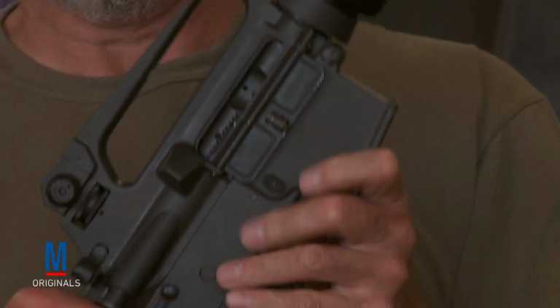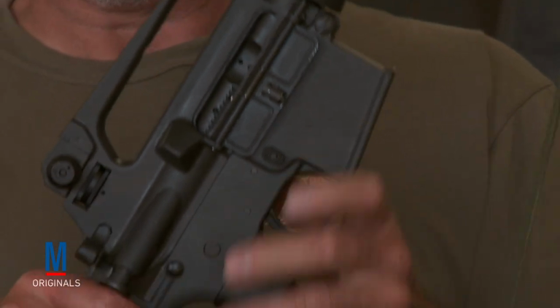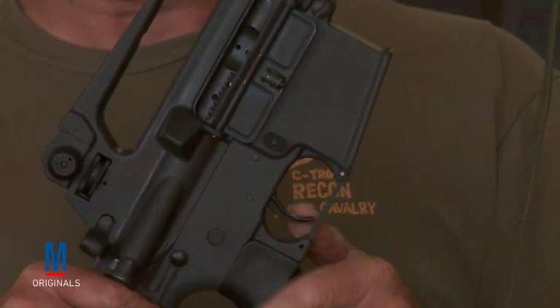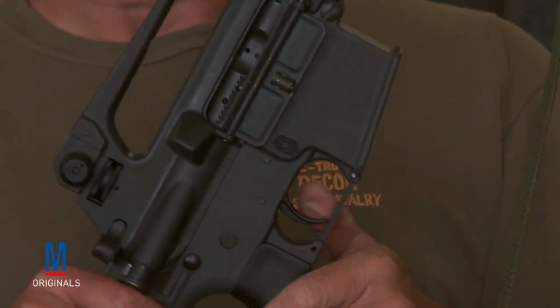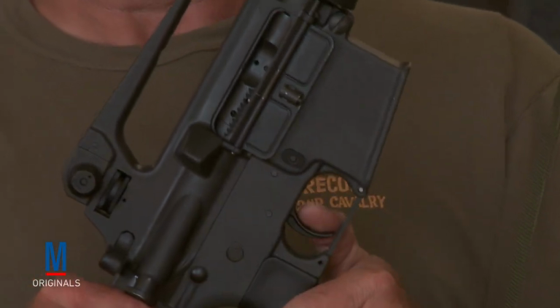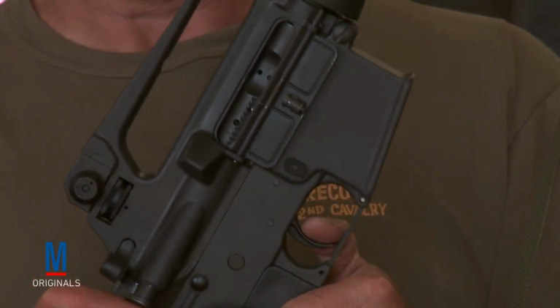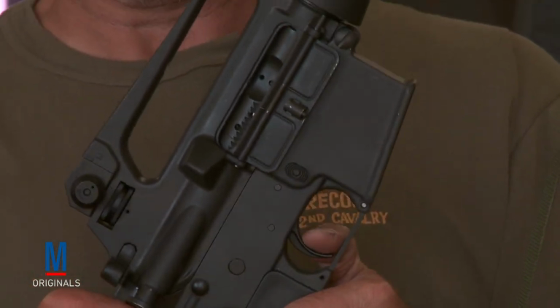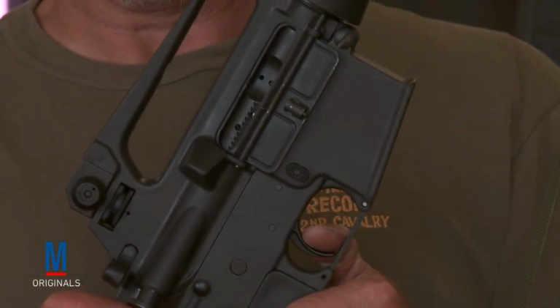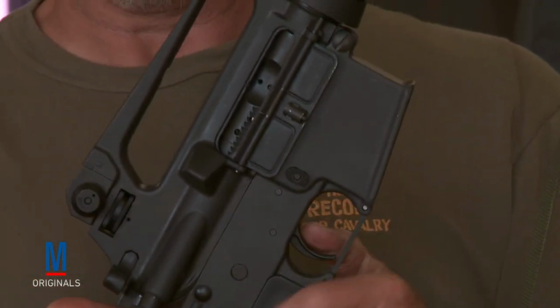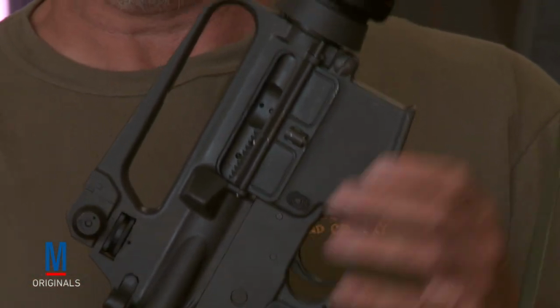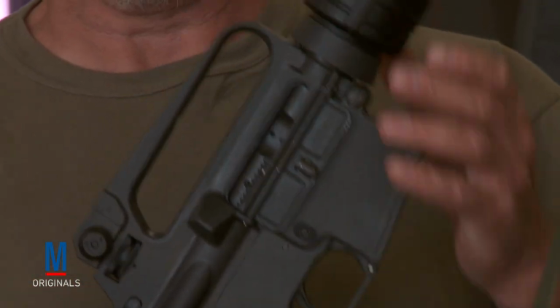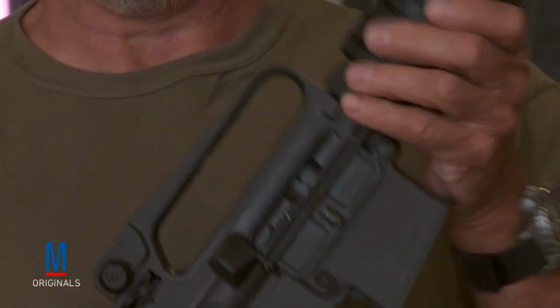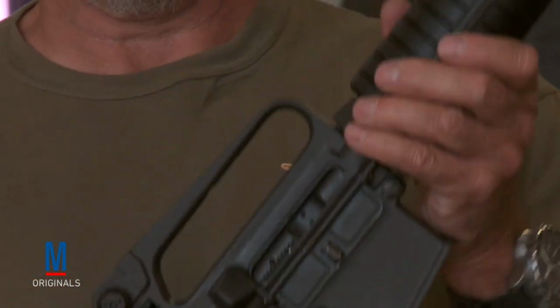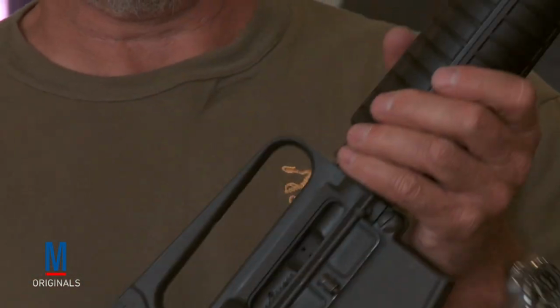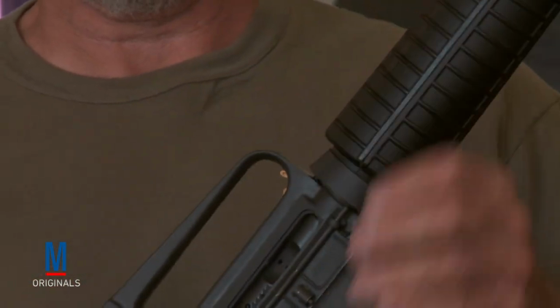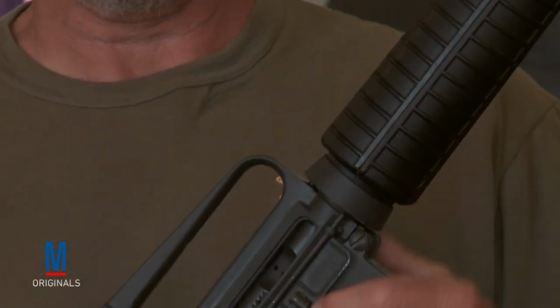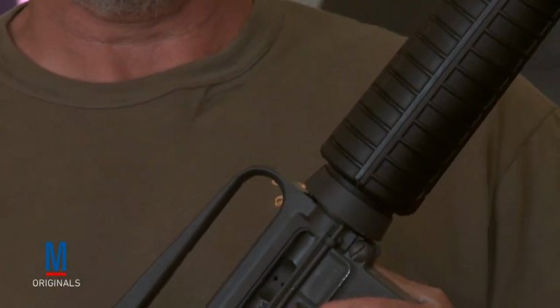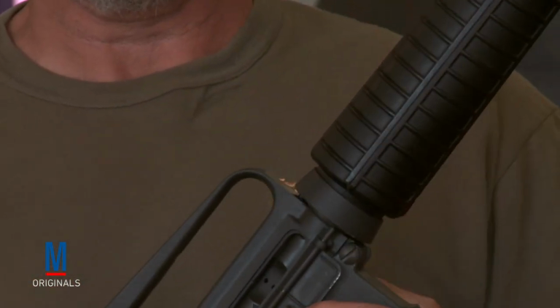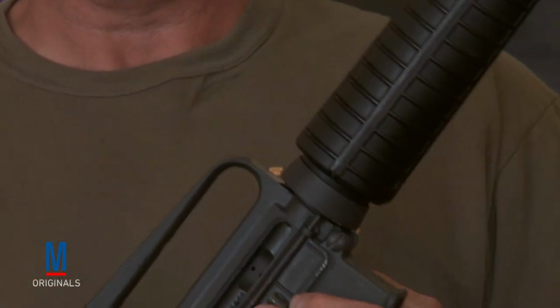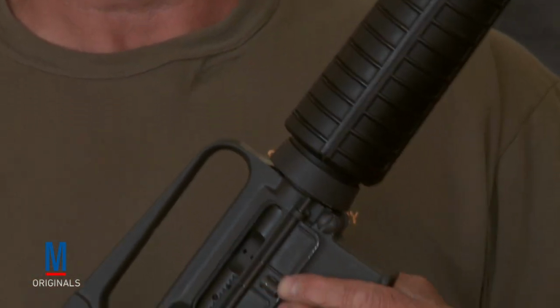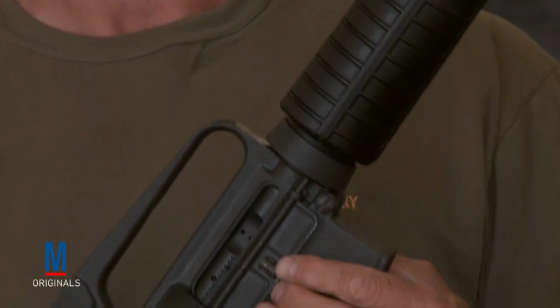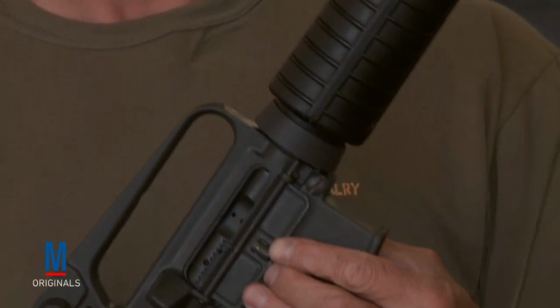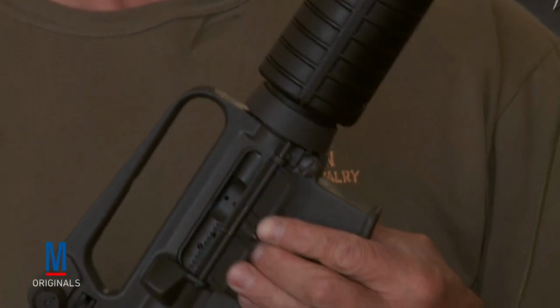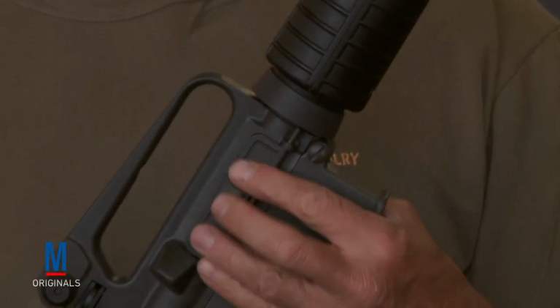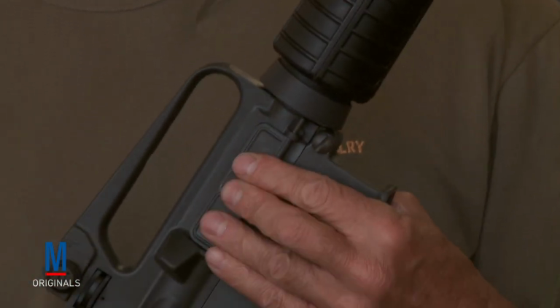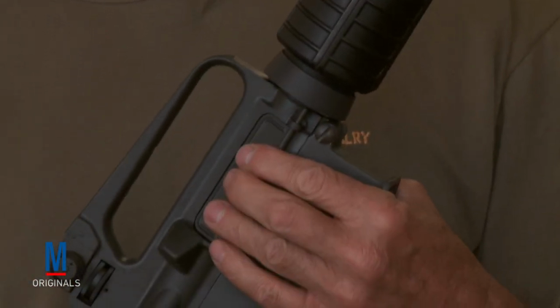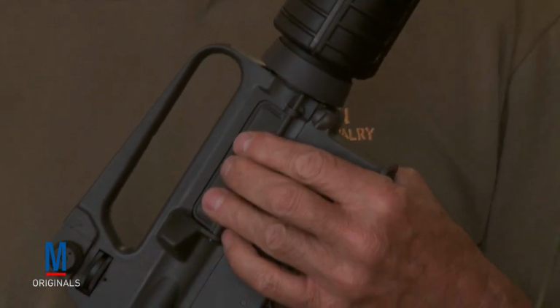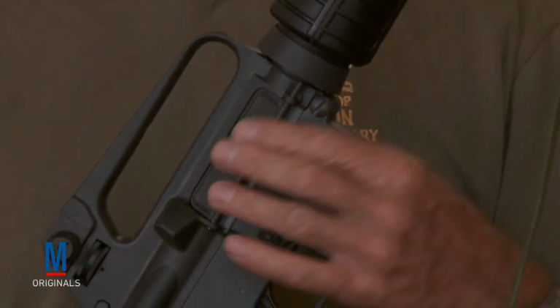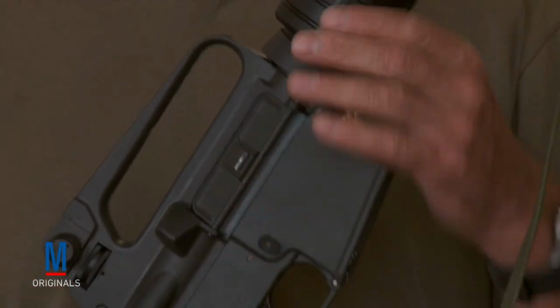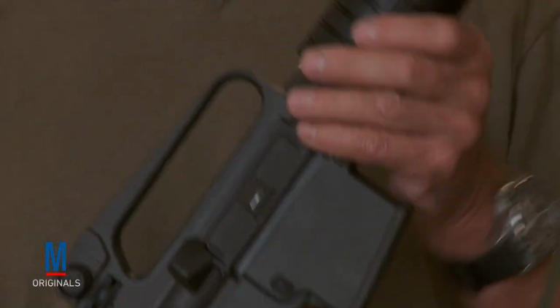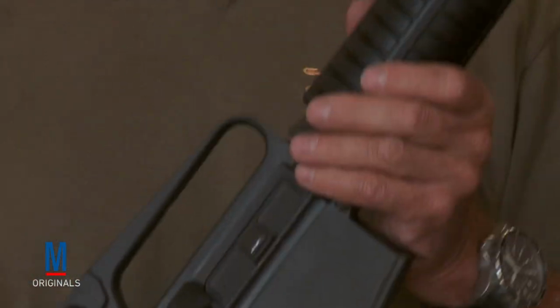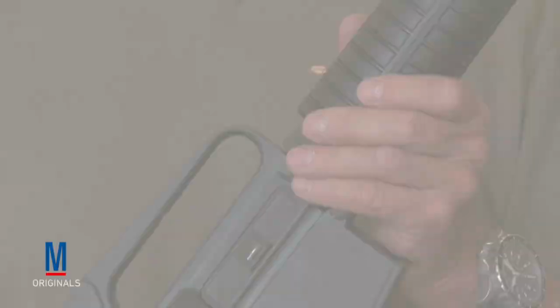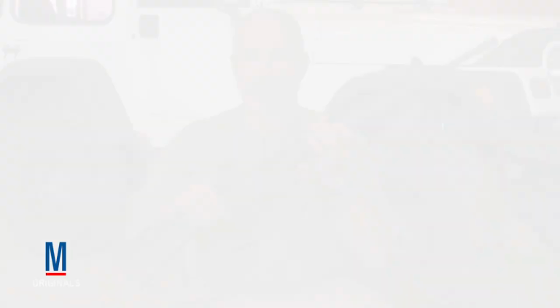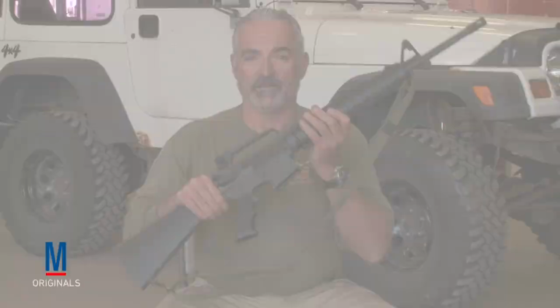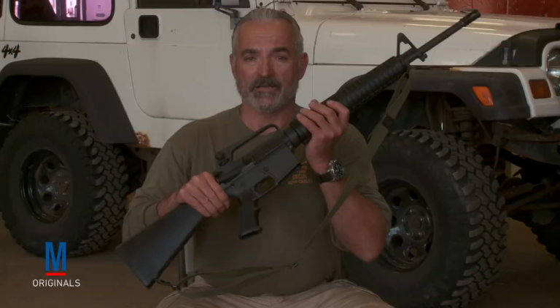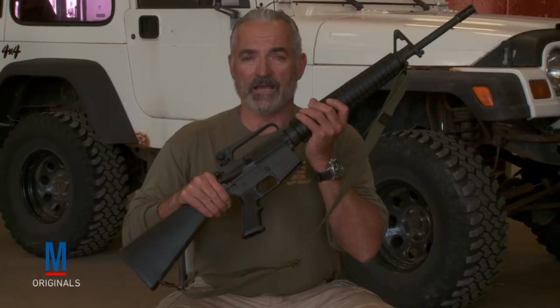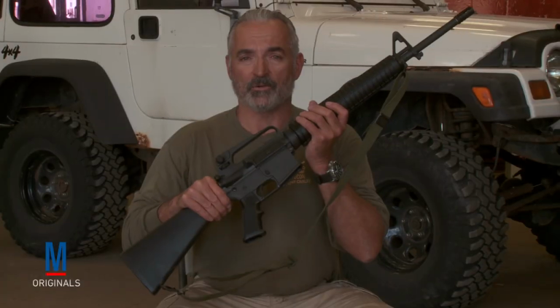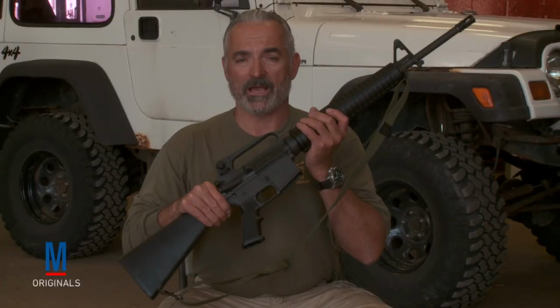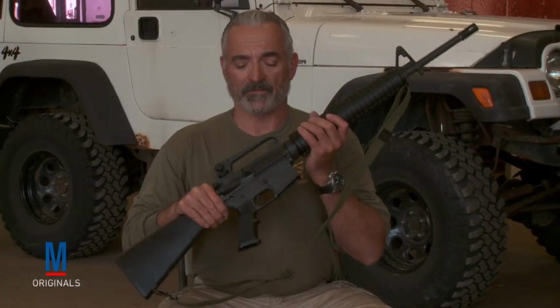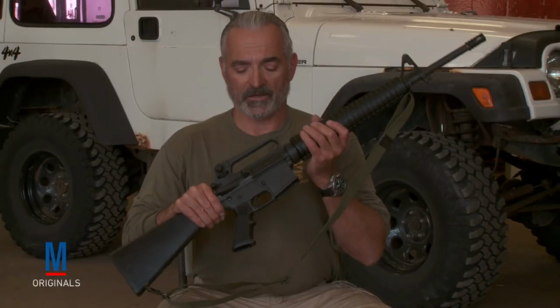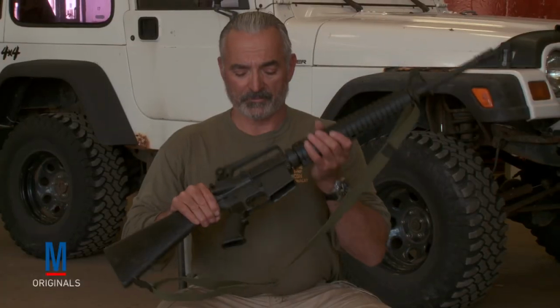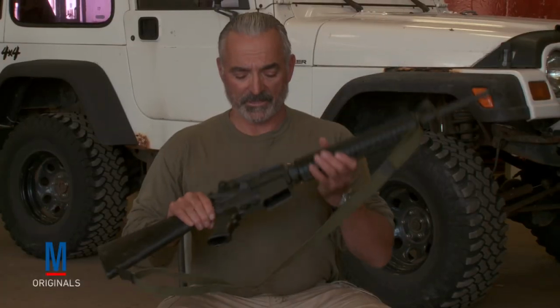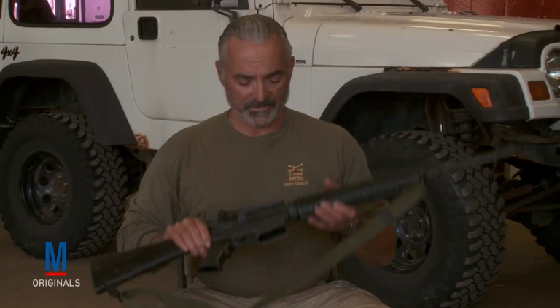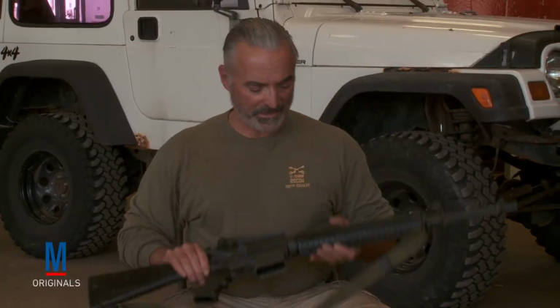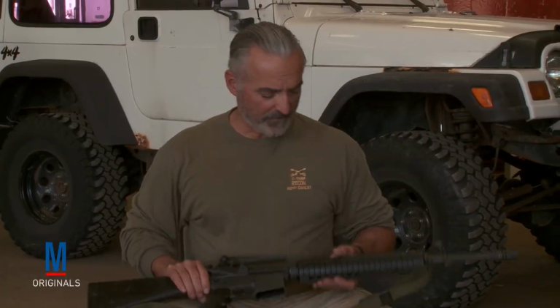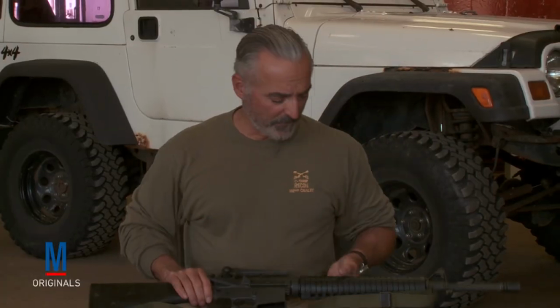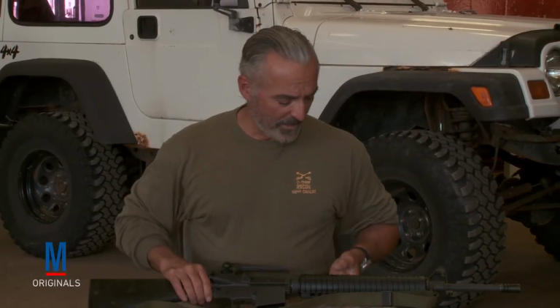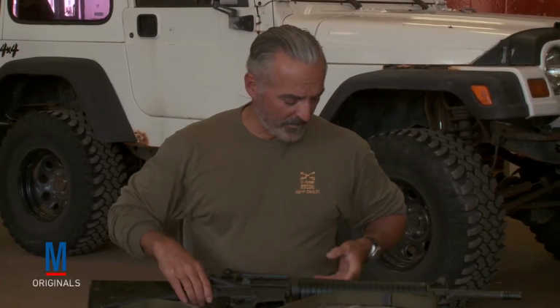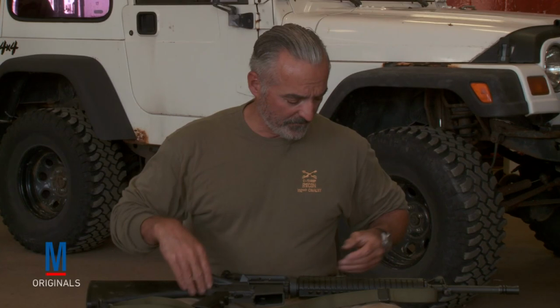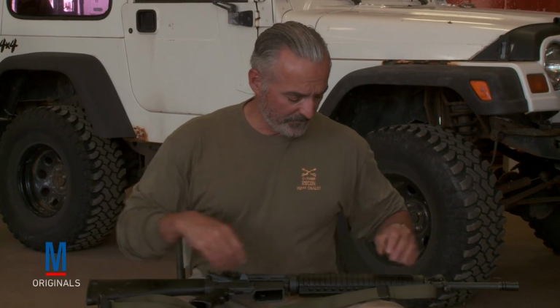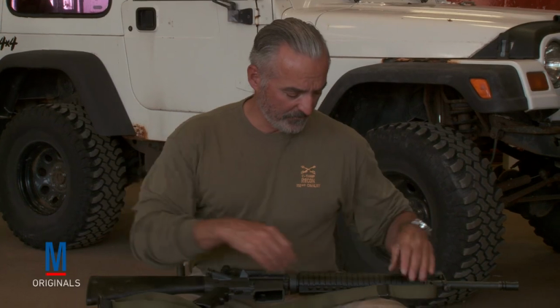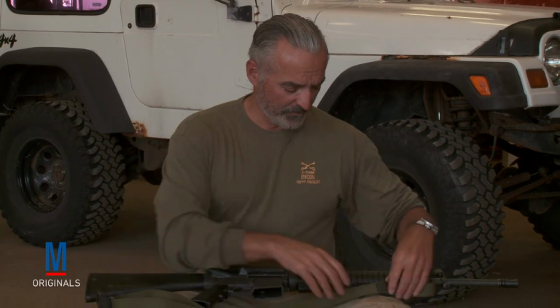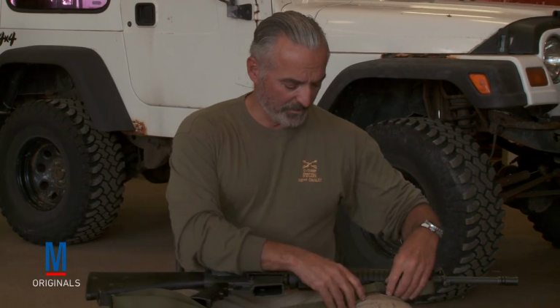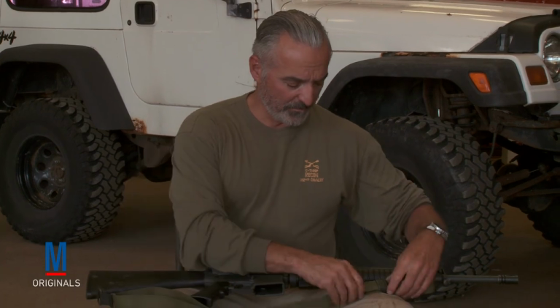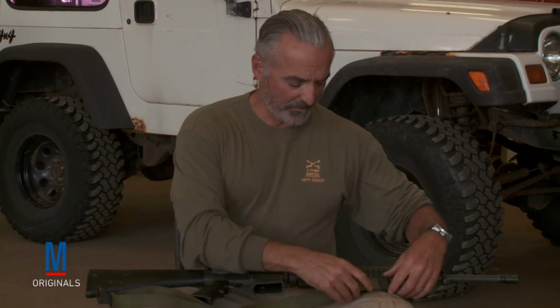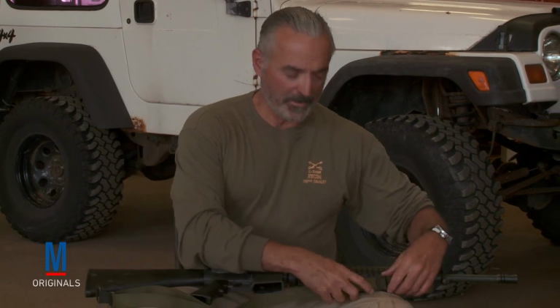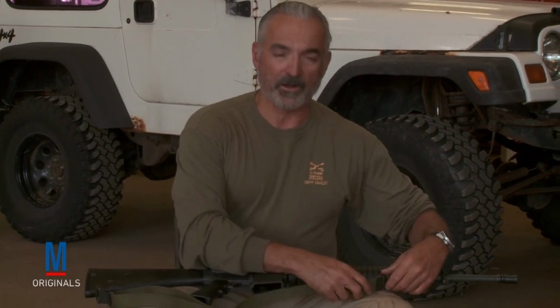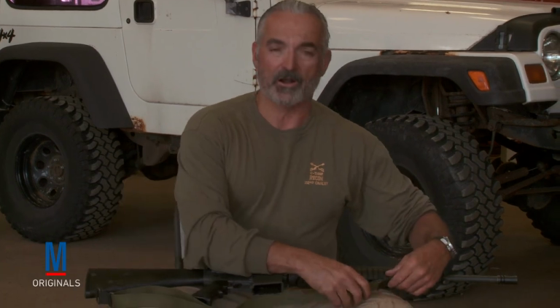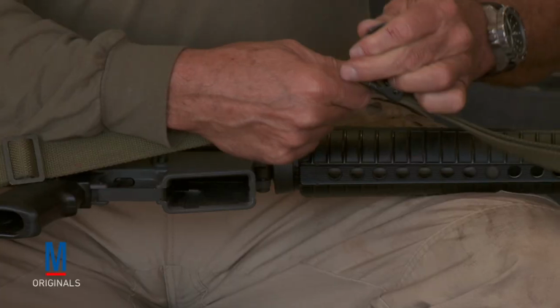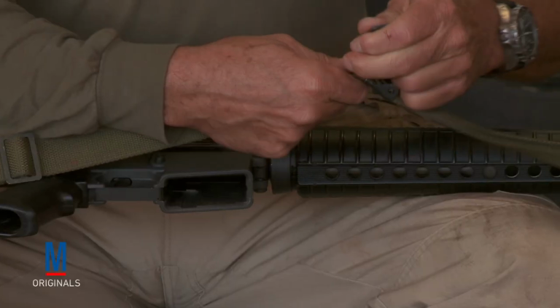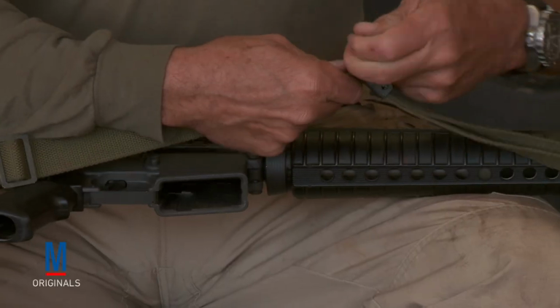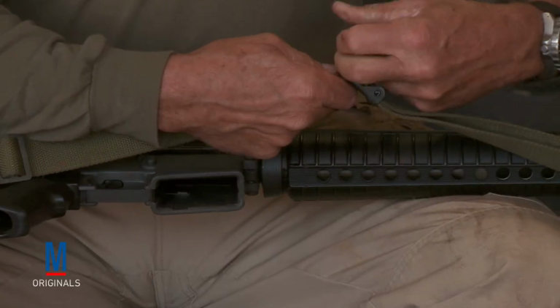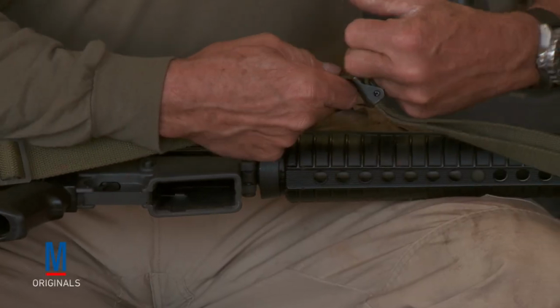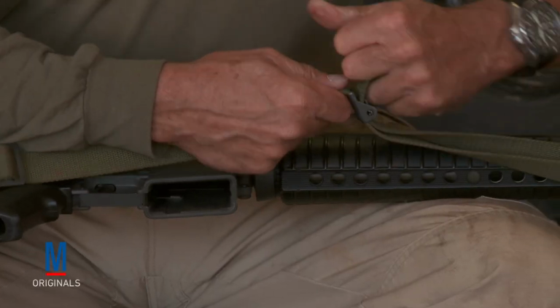Bolt go home. Hammer forward. We're good to go. Now that we have a complete safe weapon, we're going to prepare our Loop Sling.